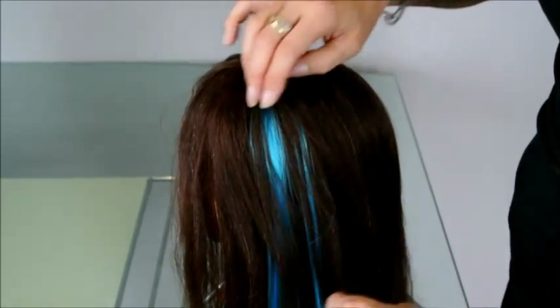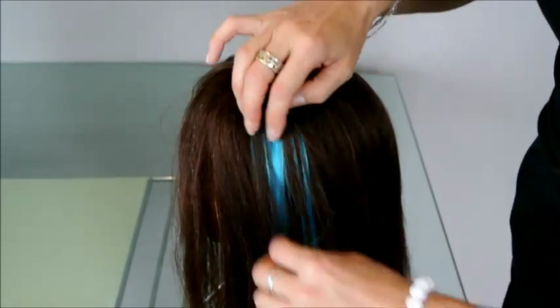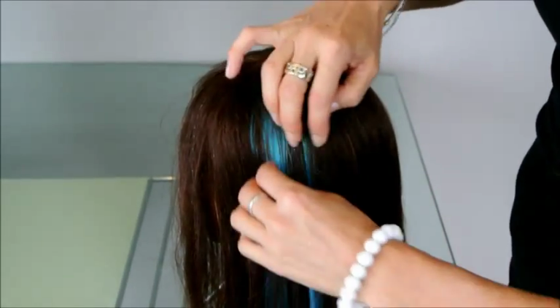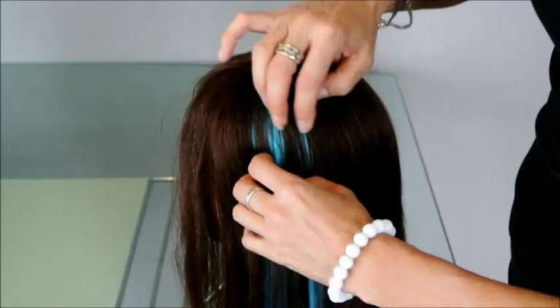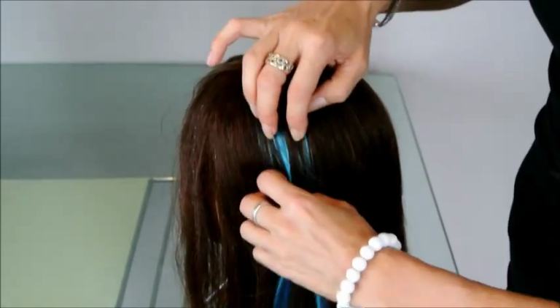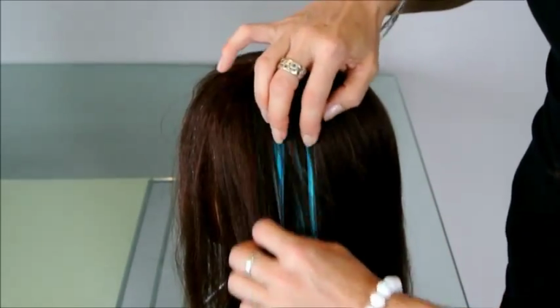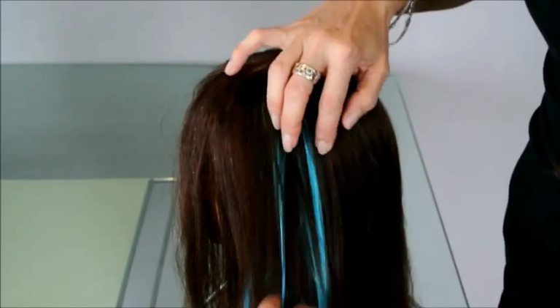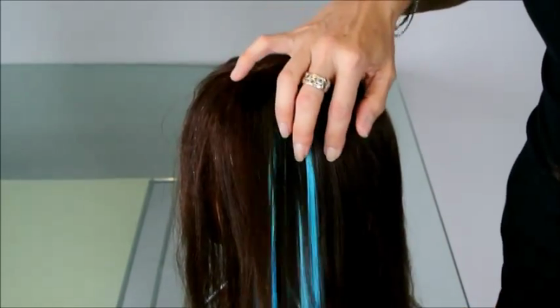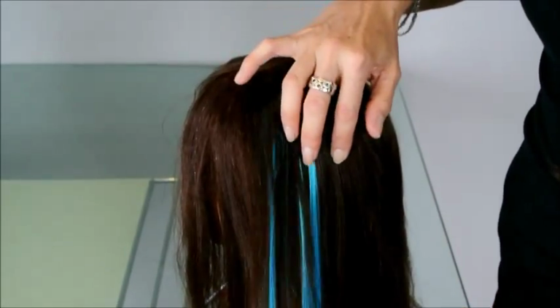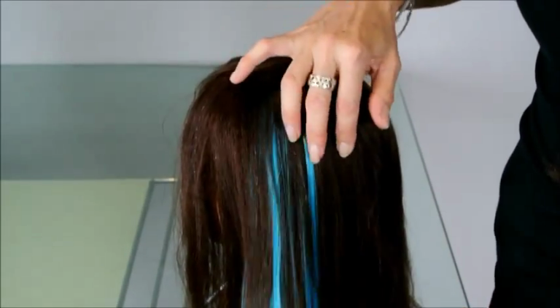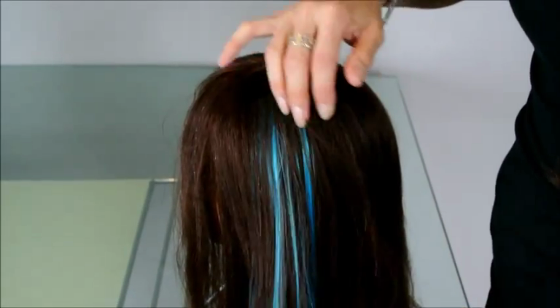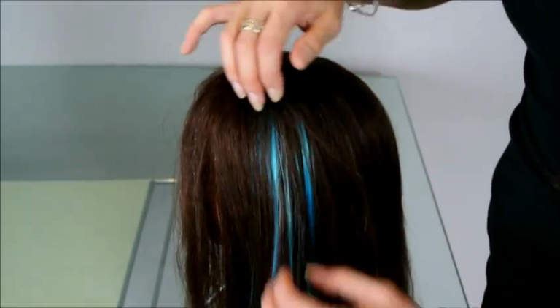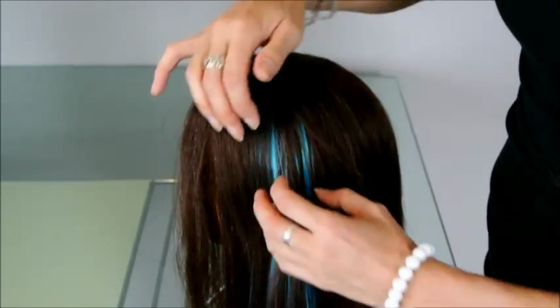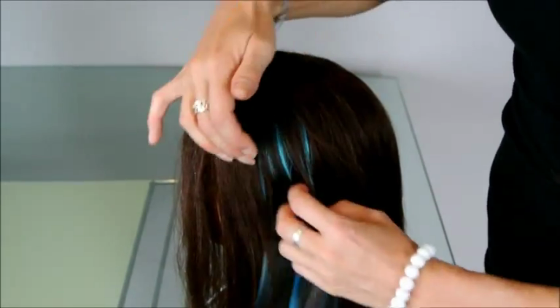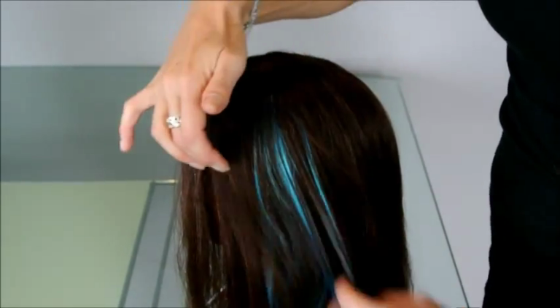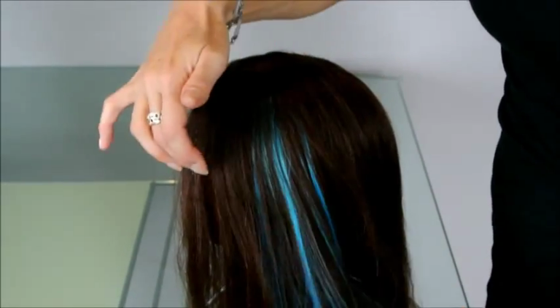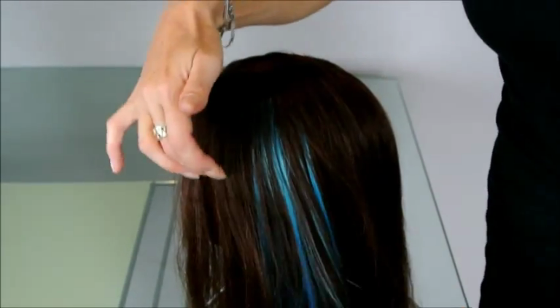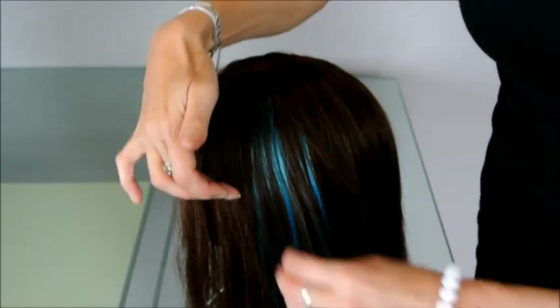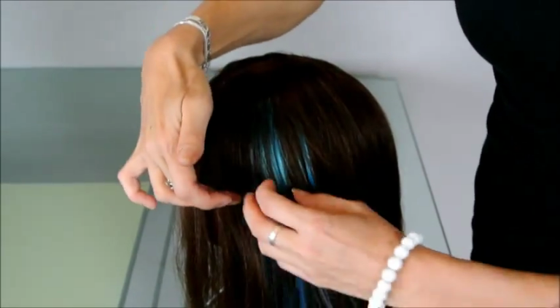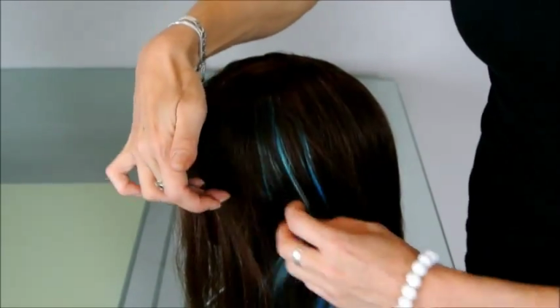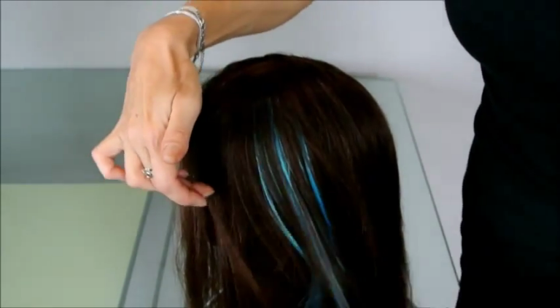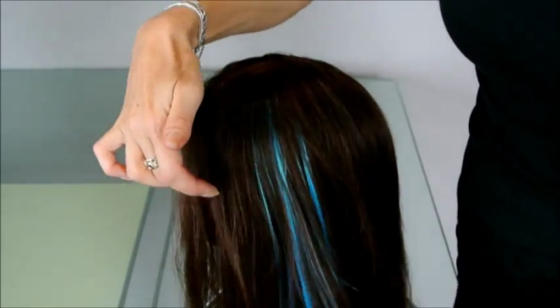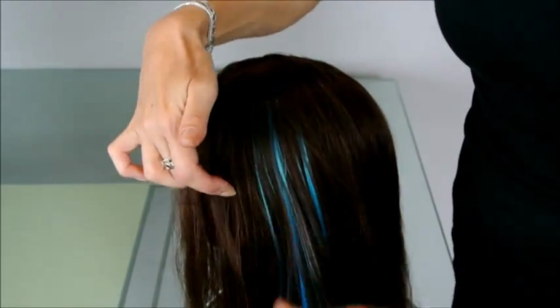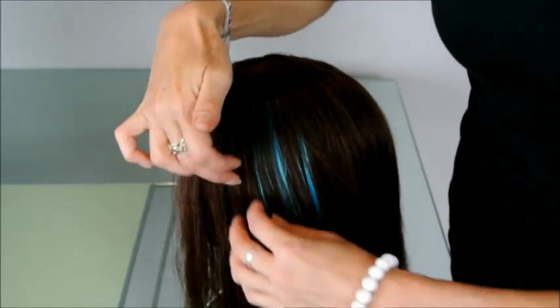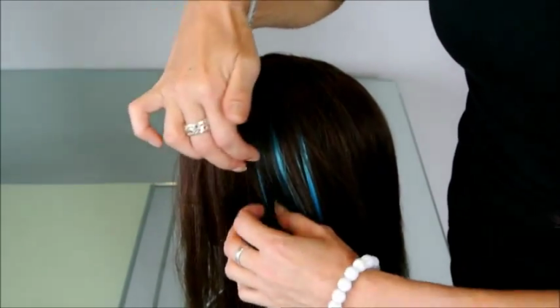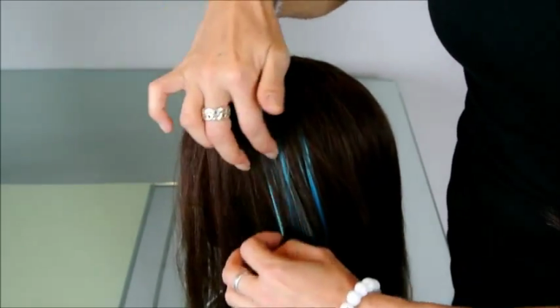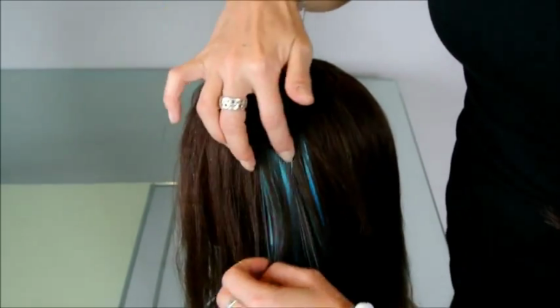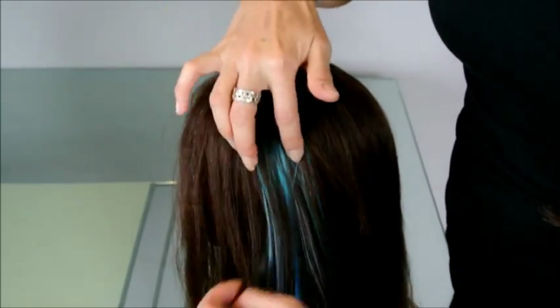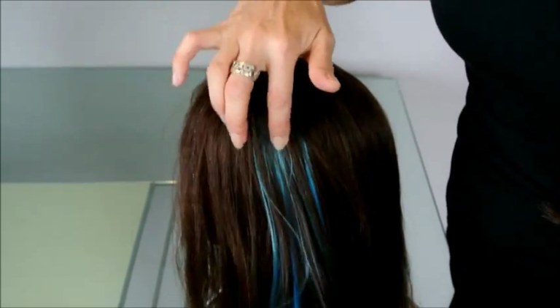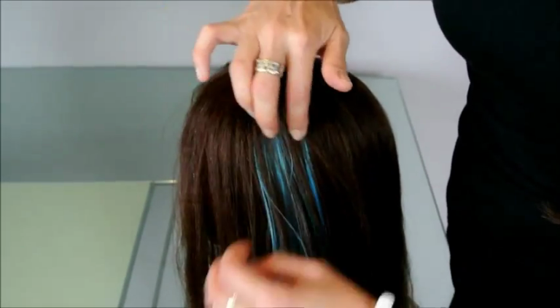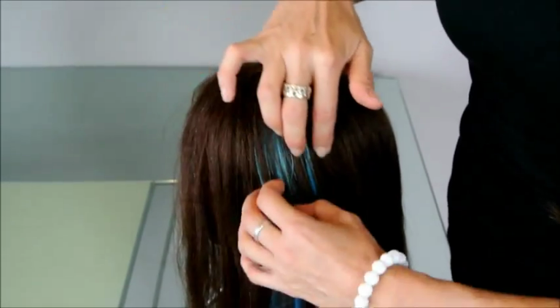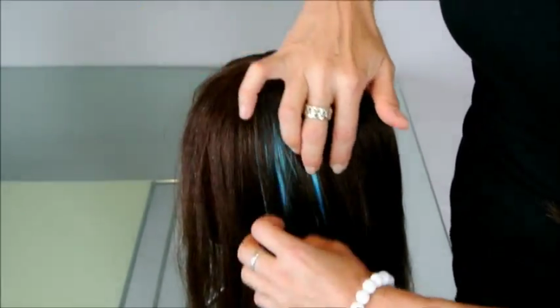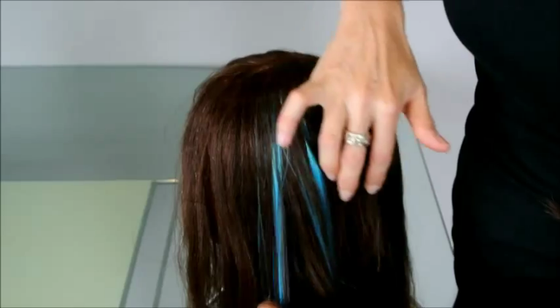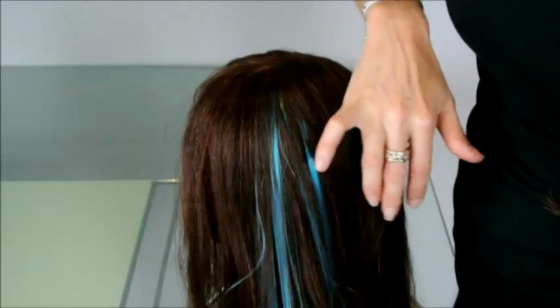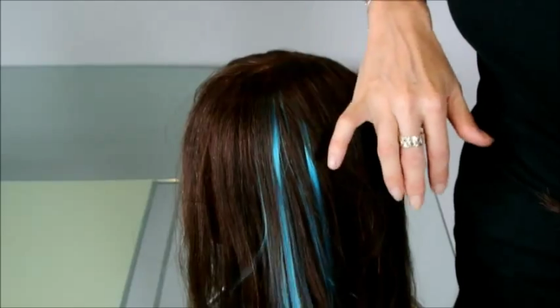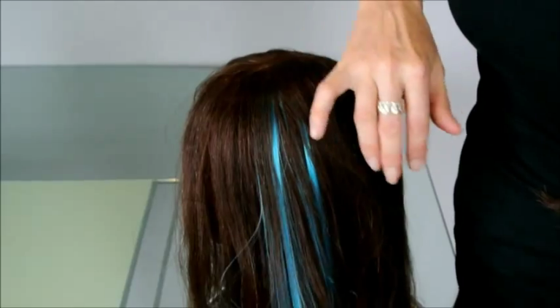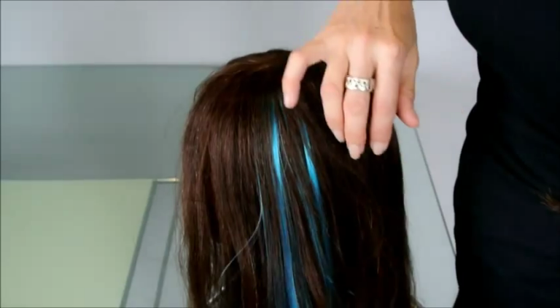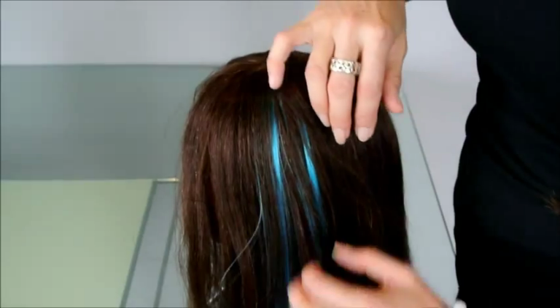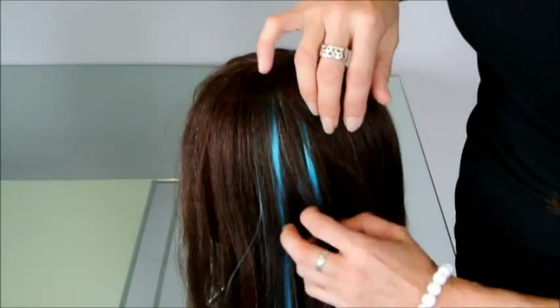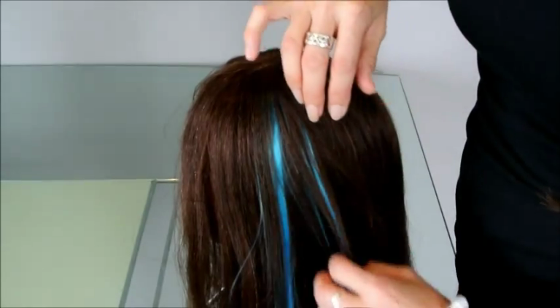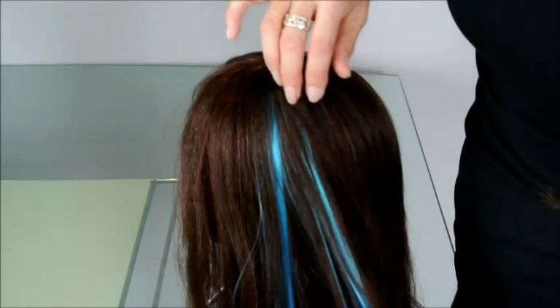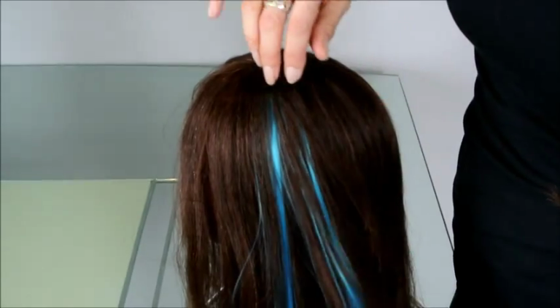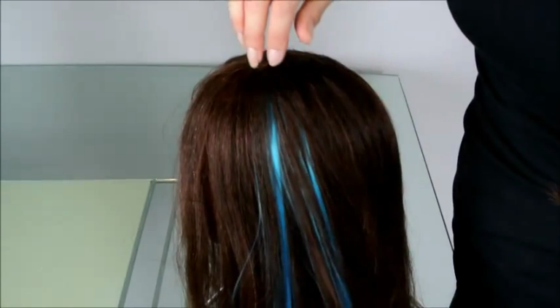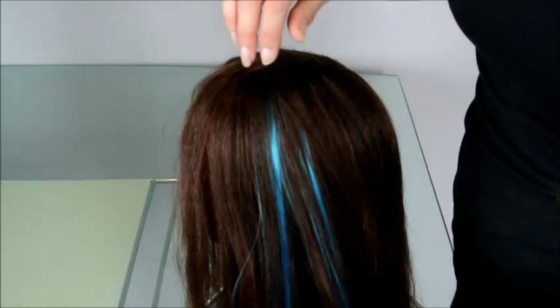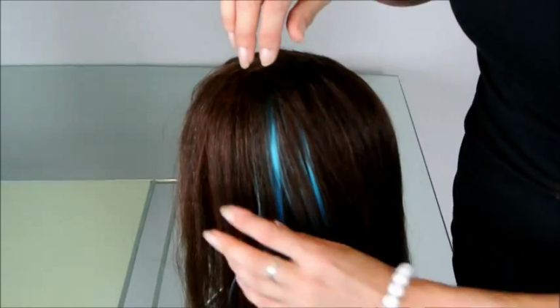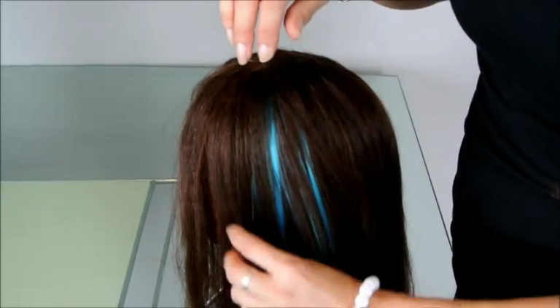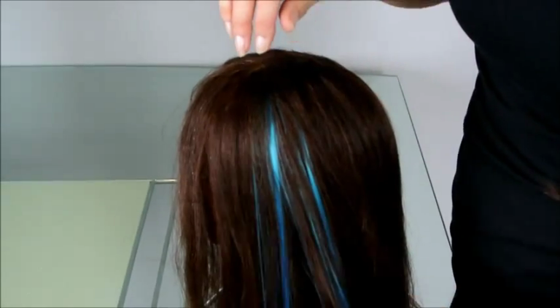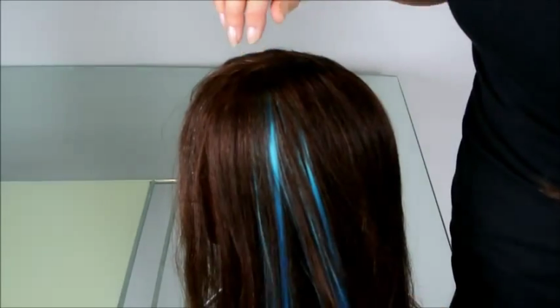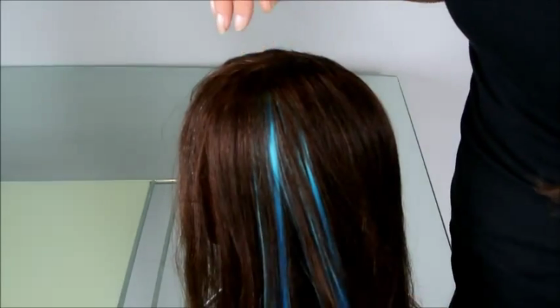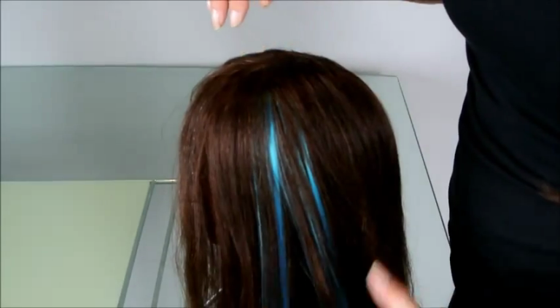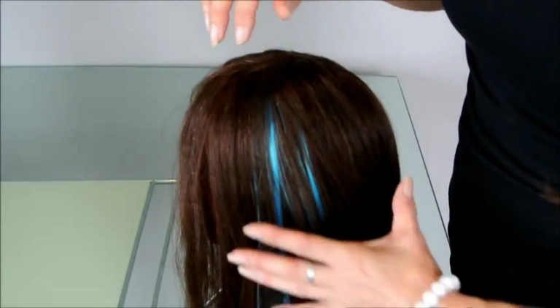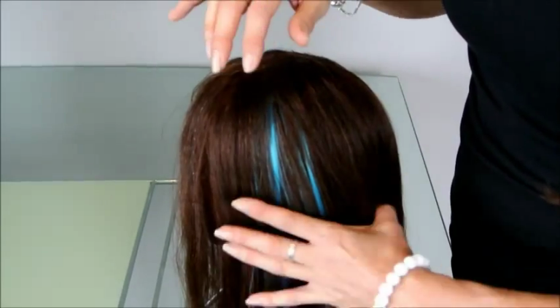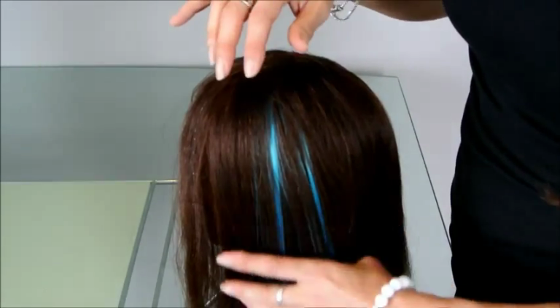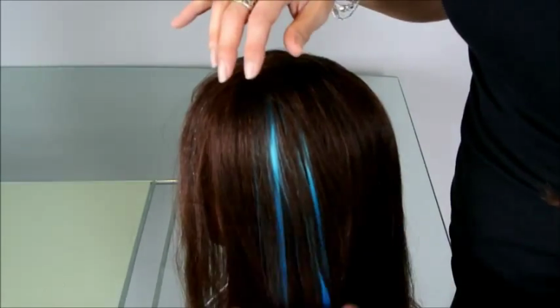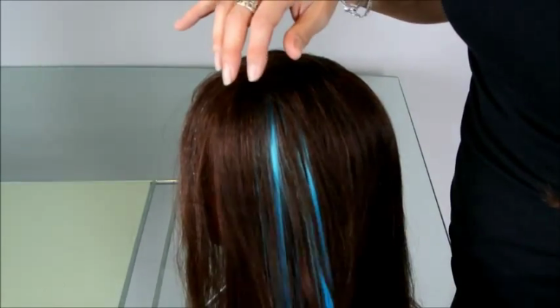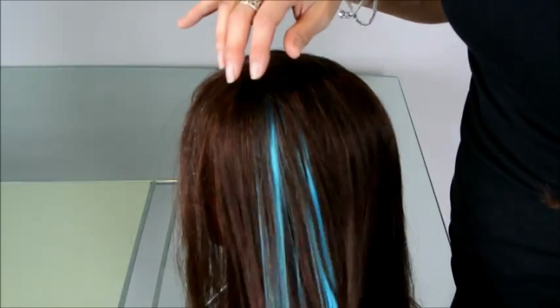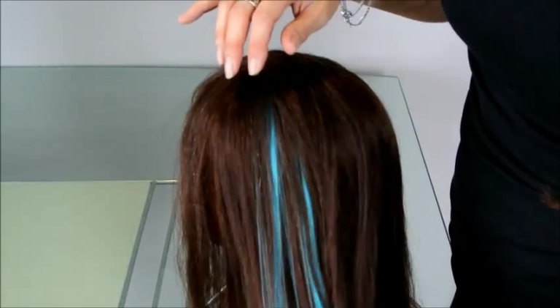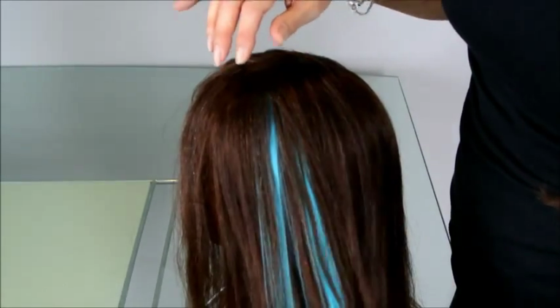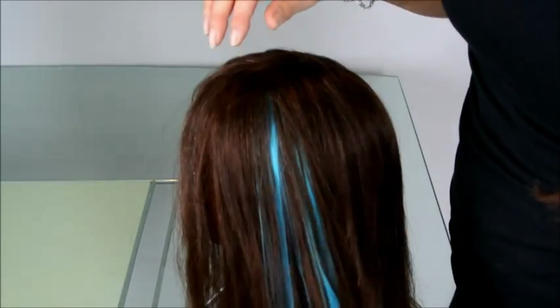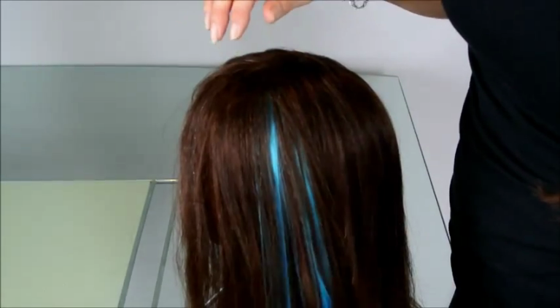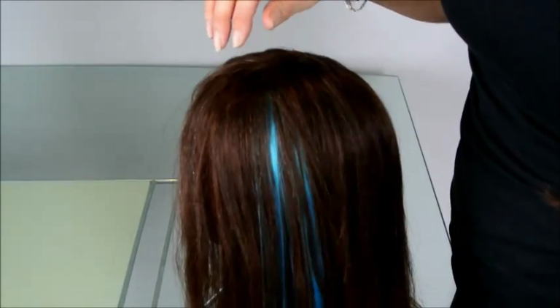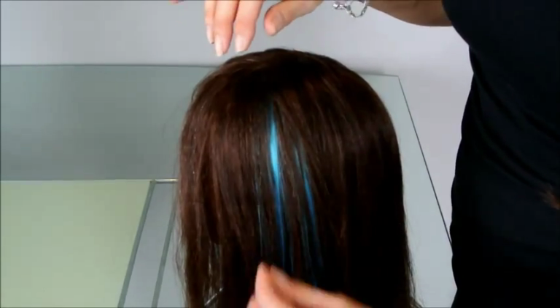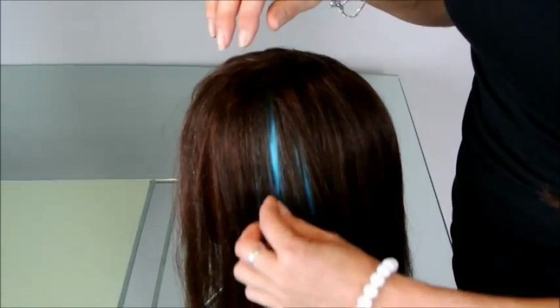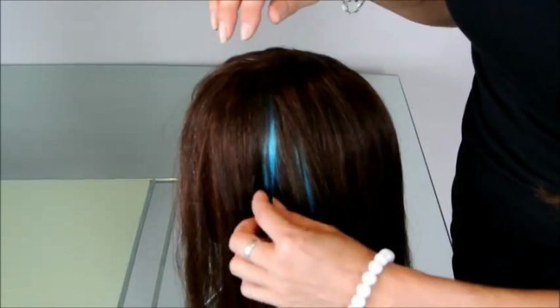Then bring the hair streak and the color out through your natural hair. Then you have beautiful color.